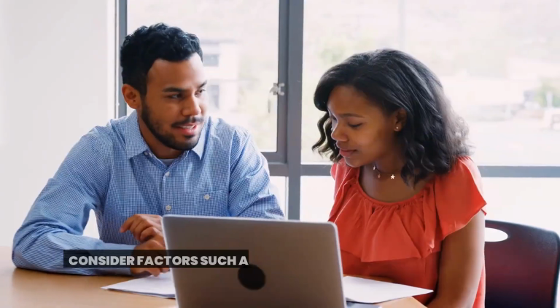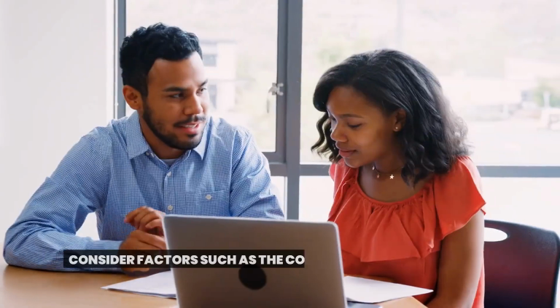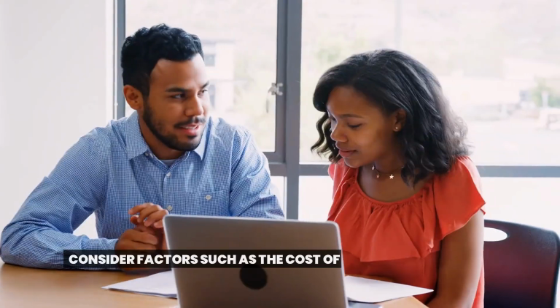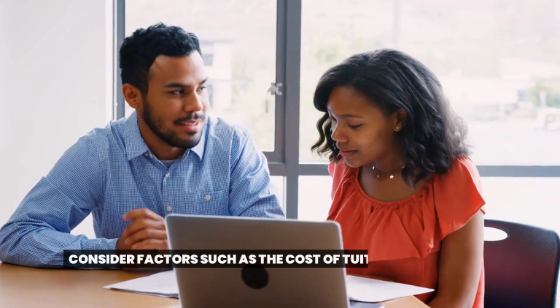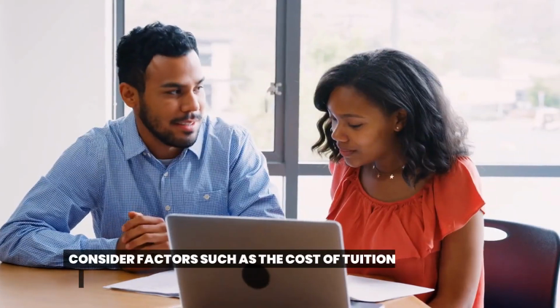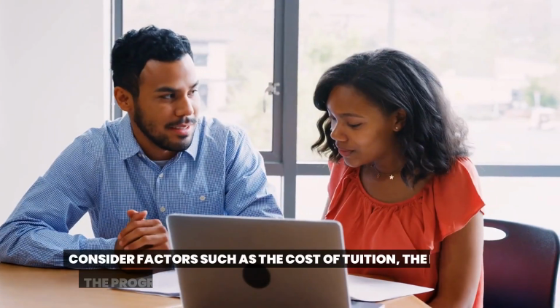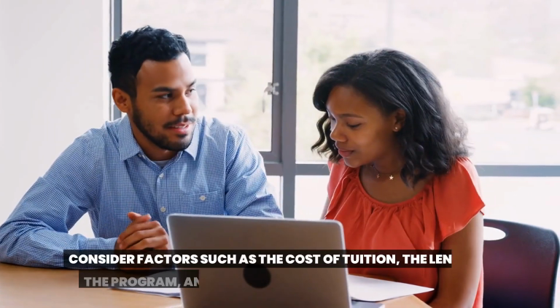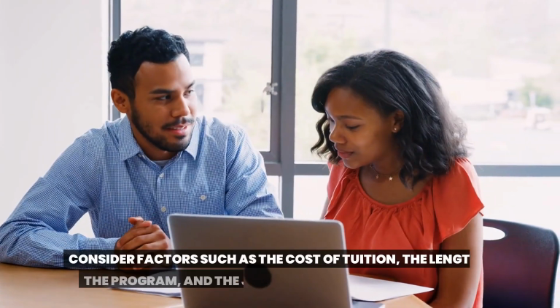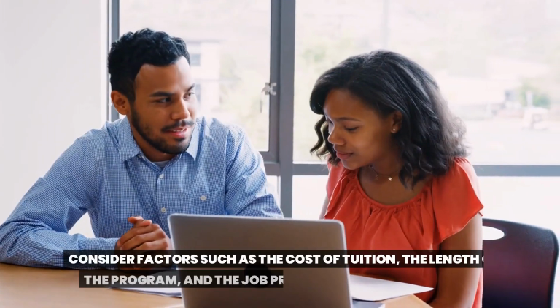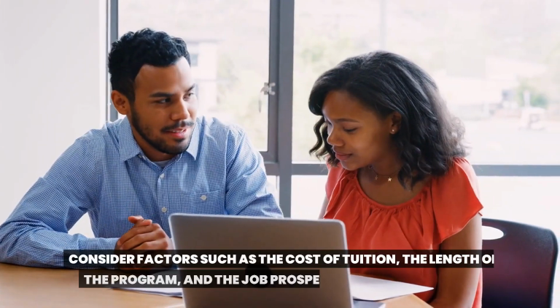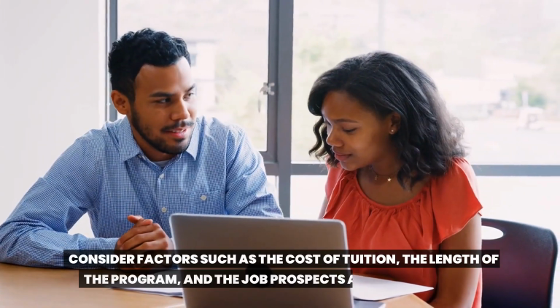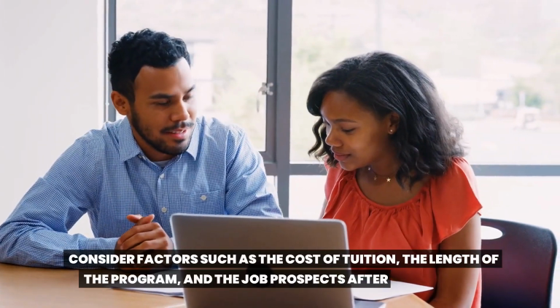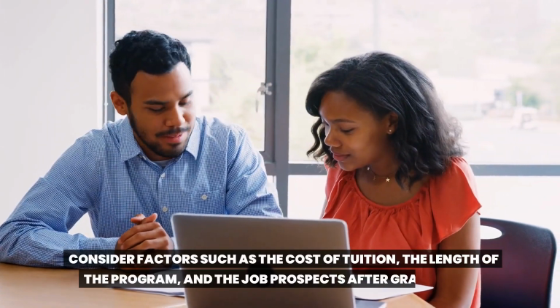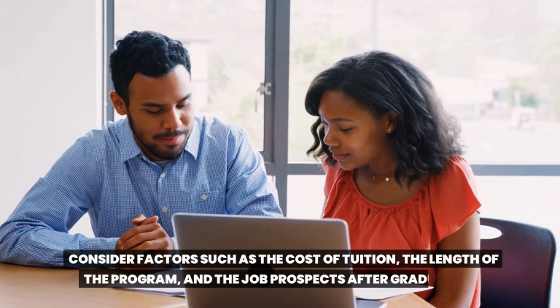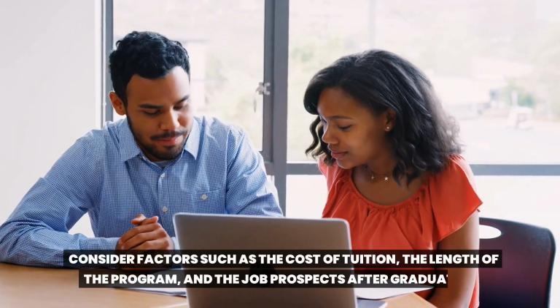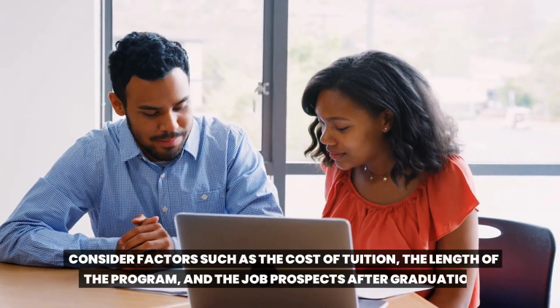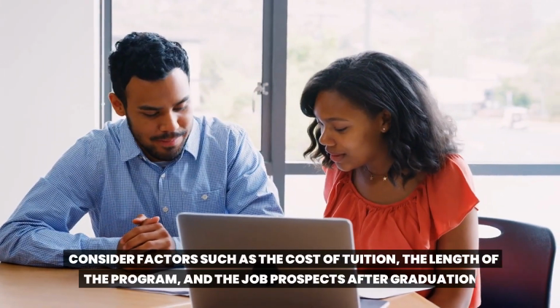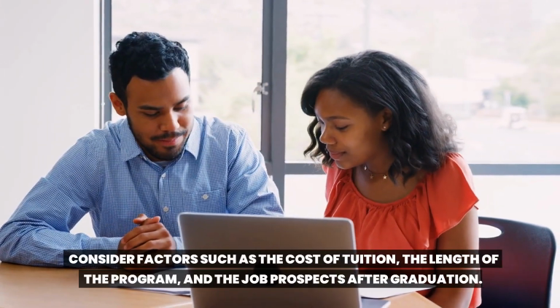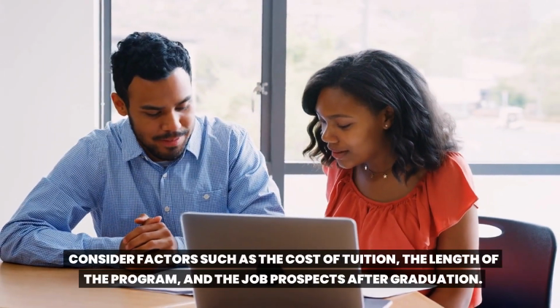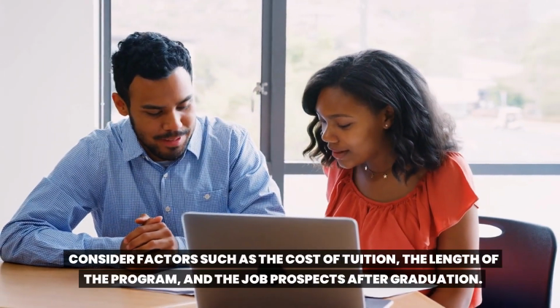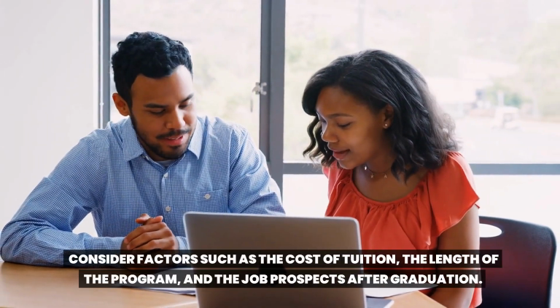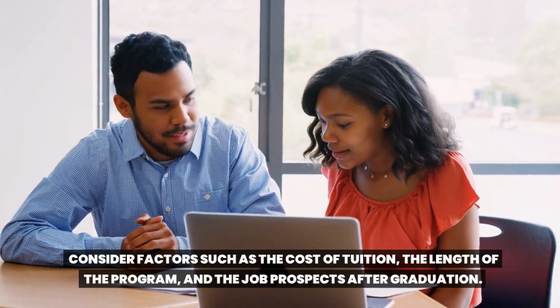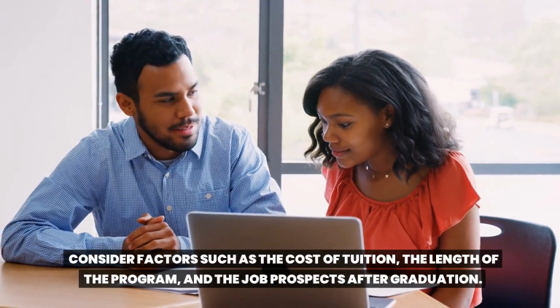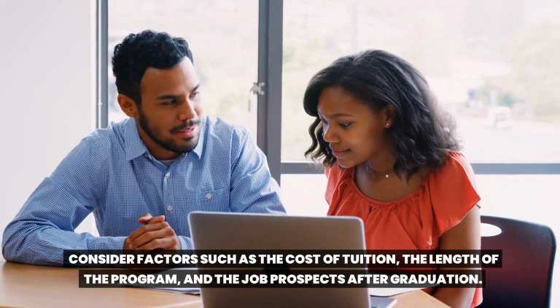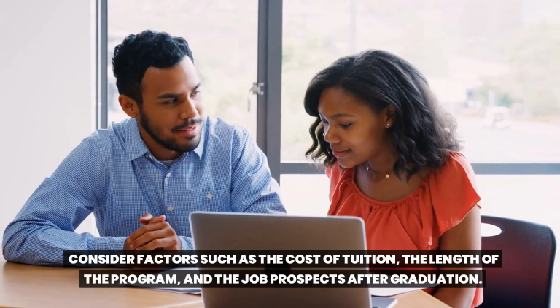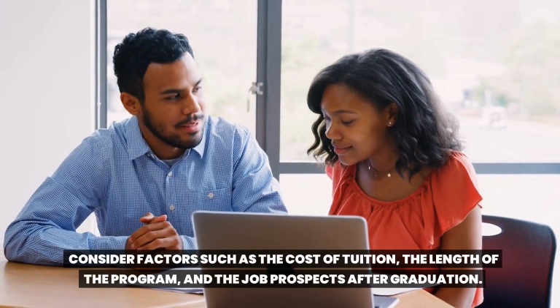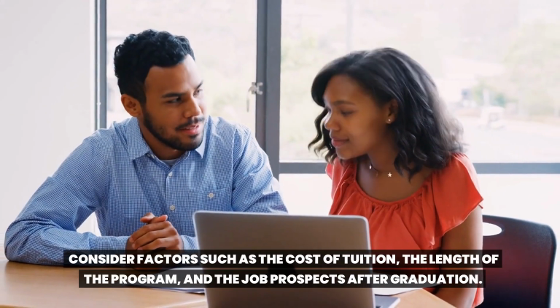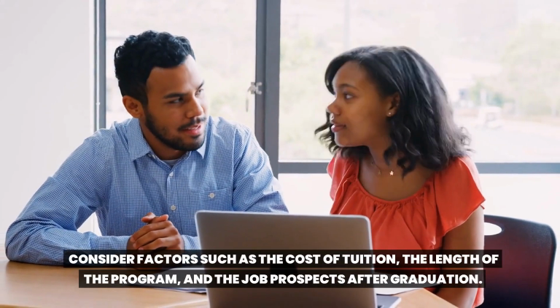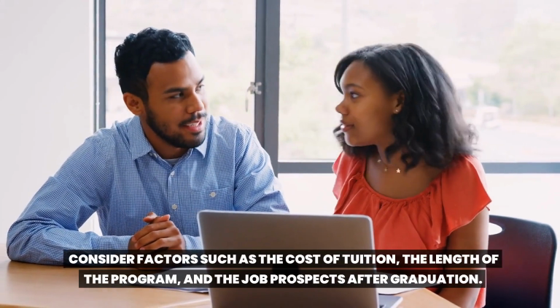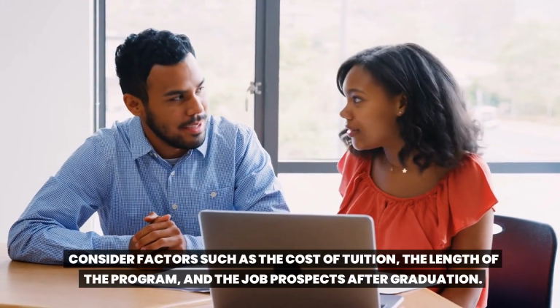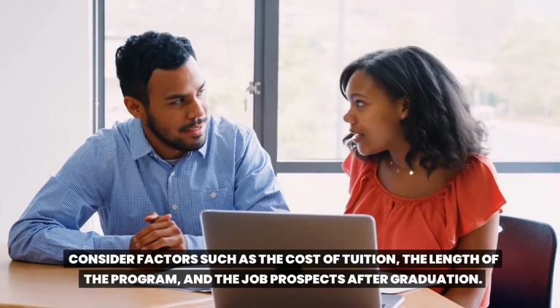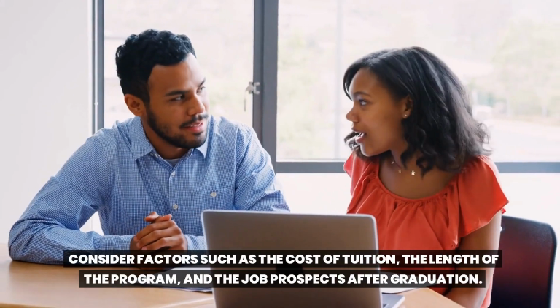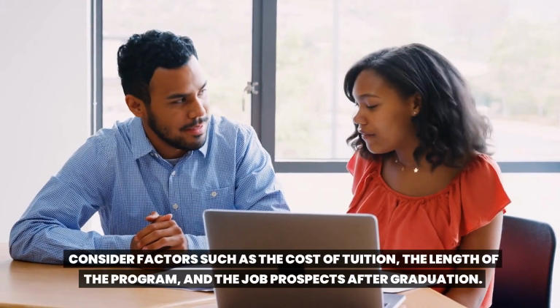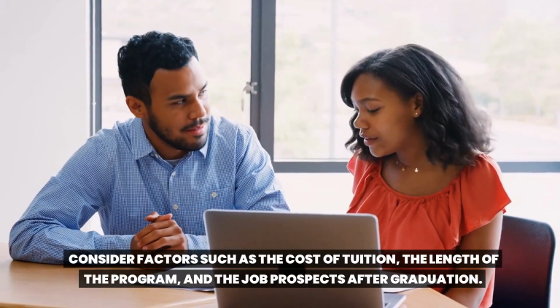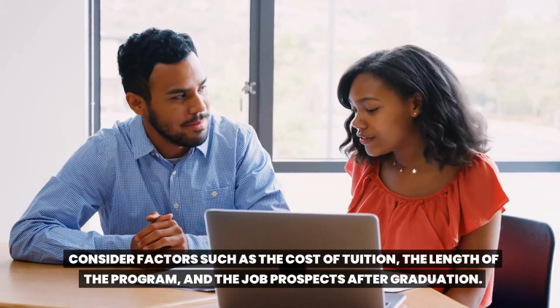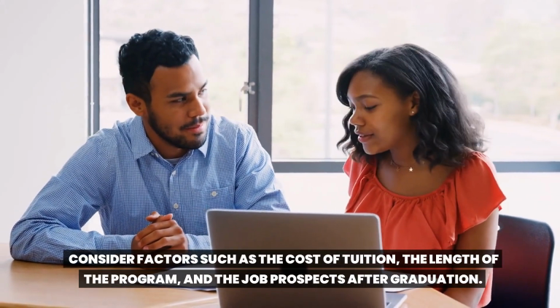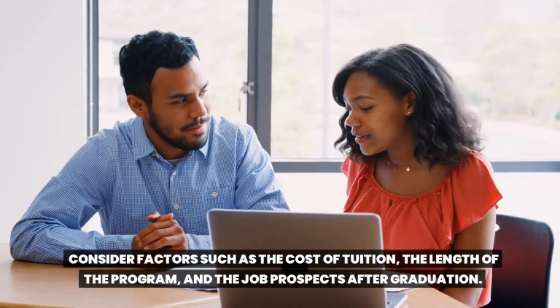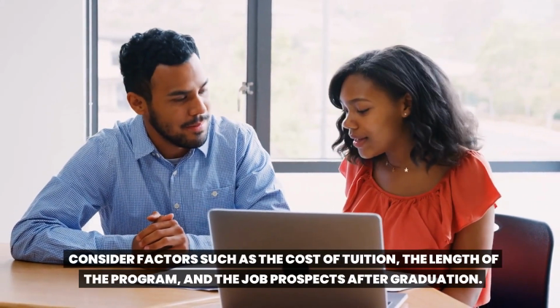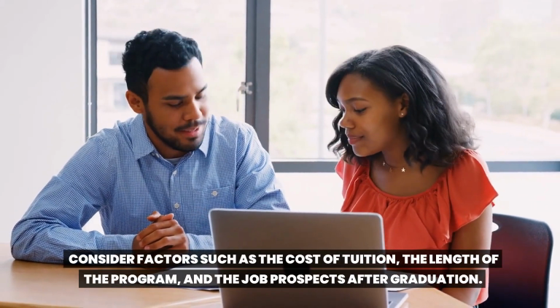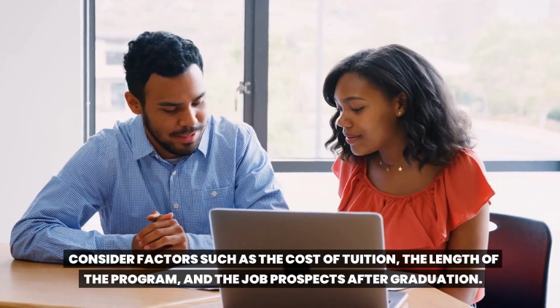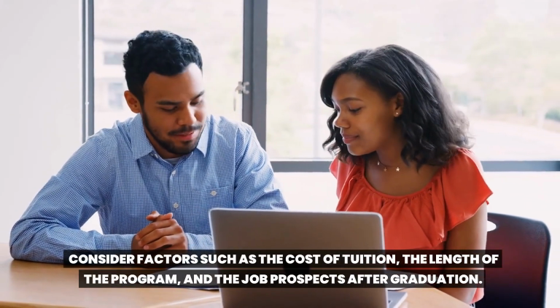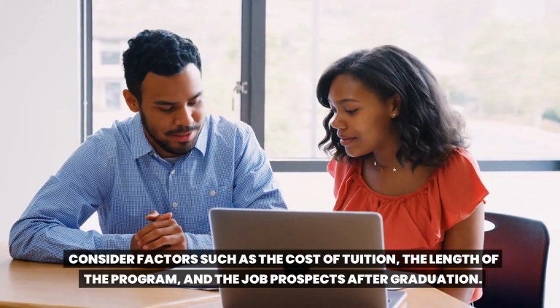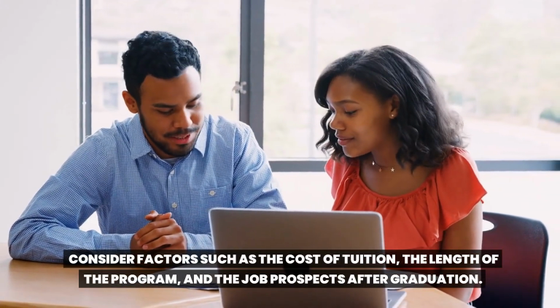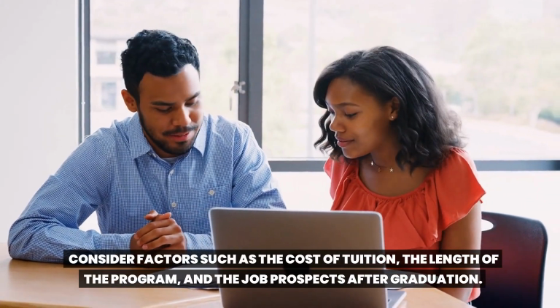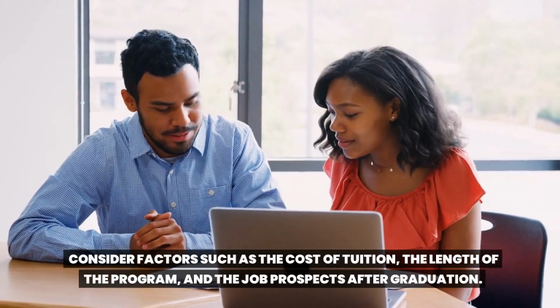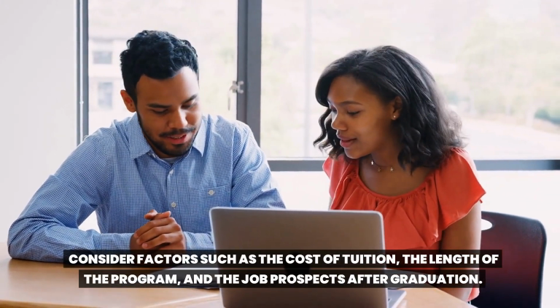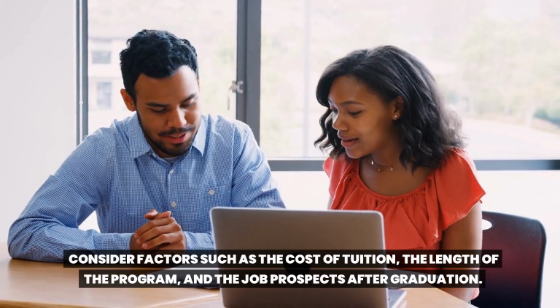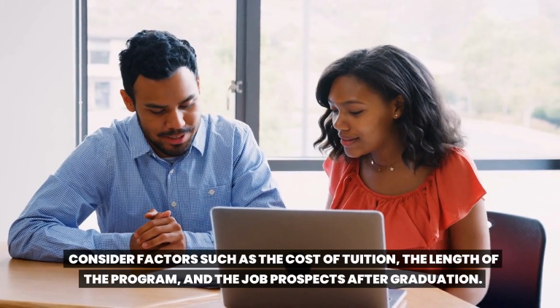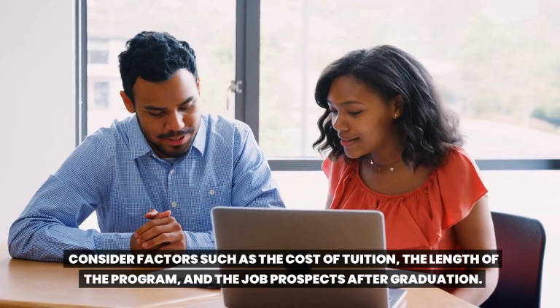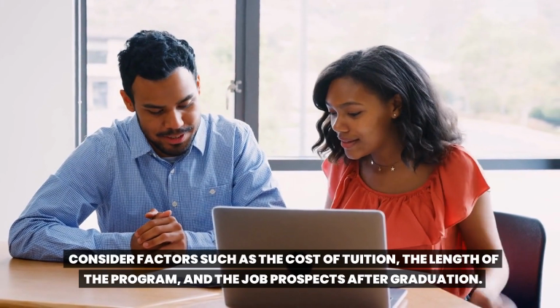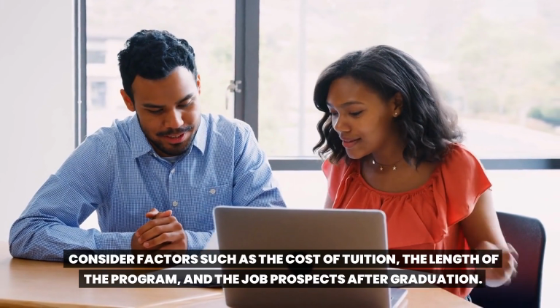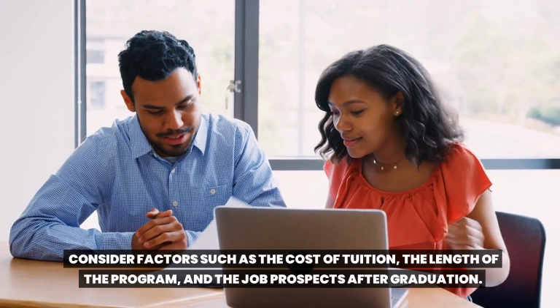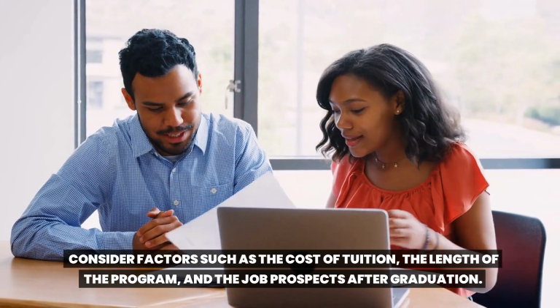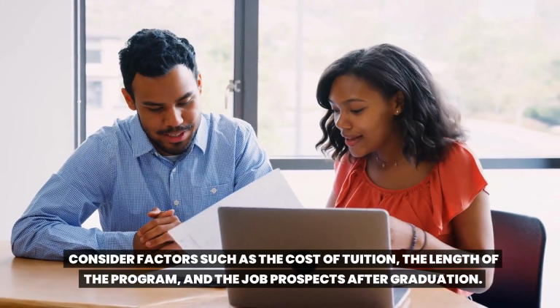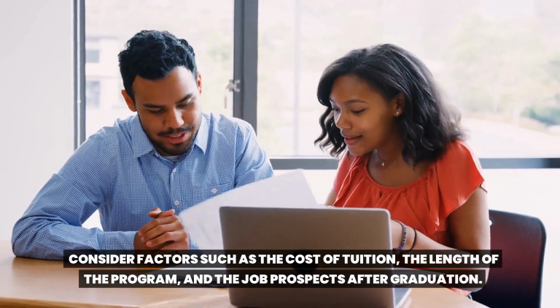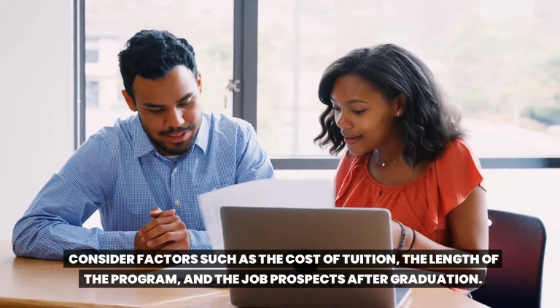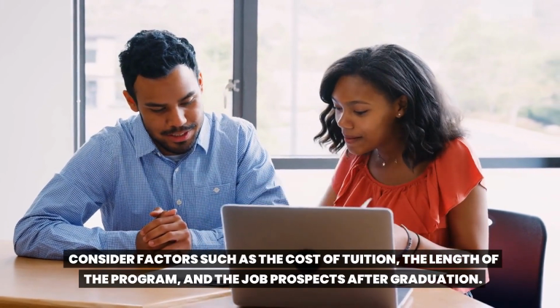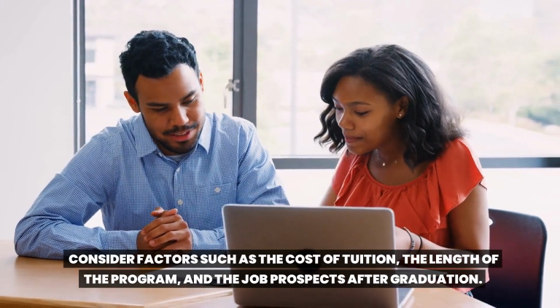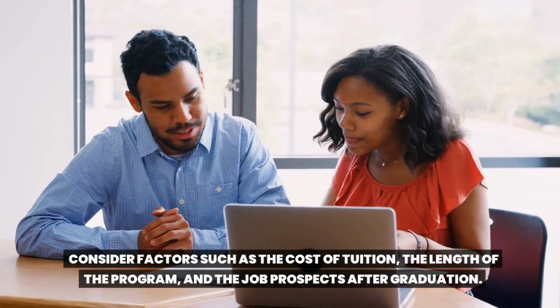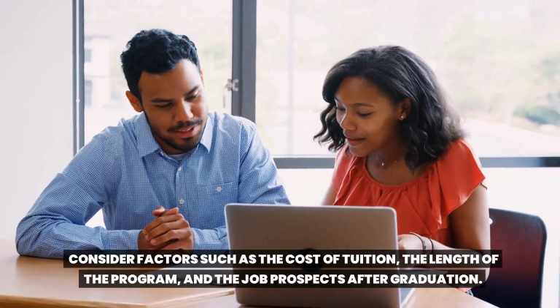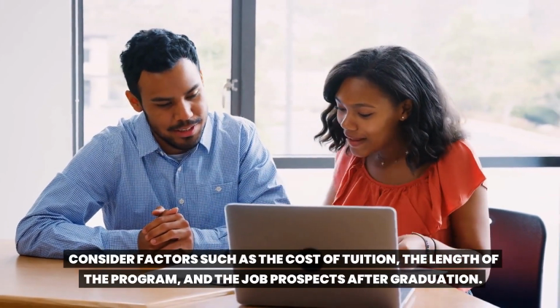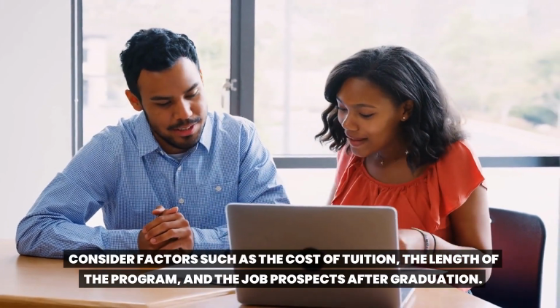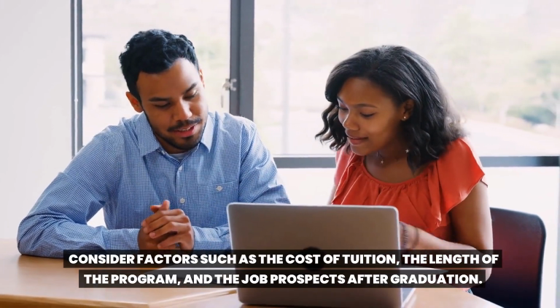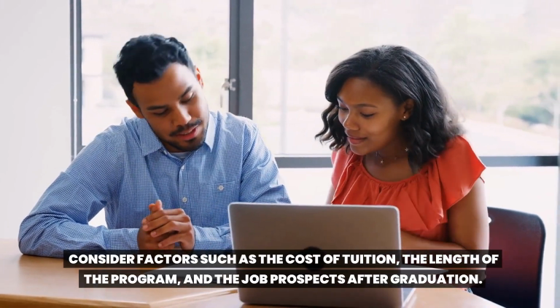Consider factors such as the cost of tuition, the length of the program, and the job prospects after graduation.